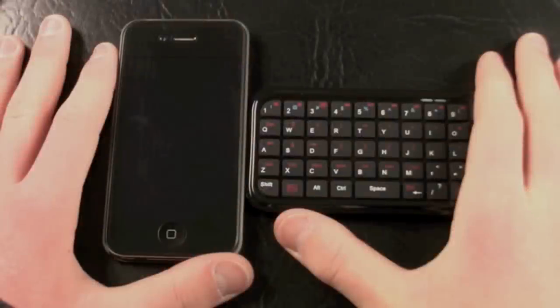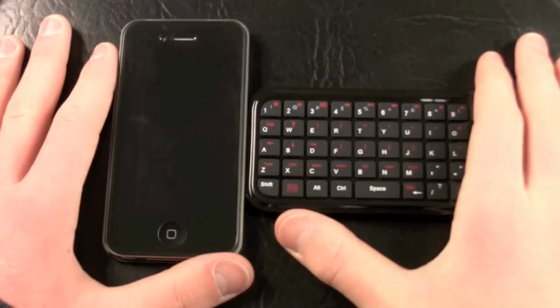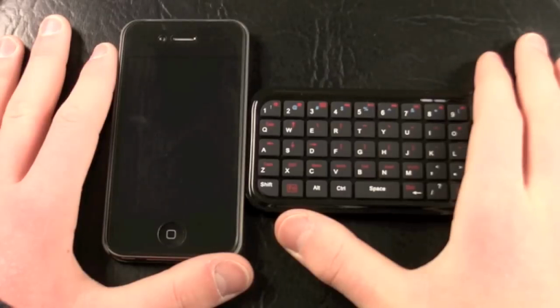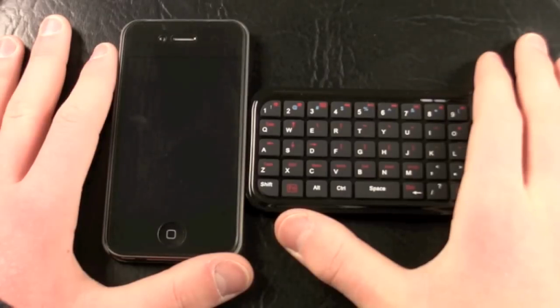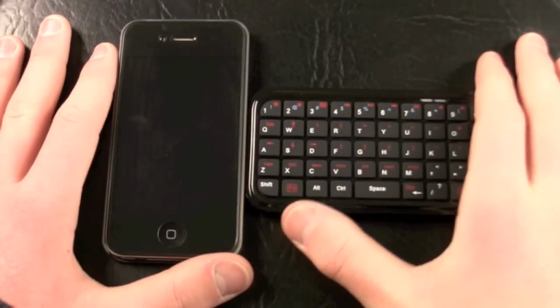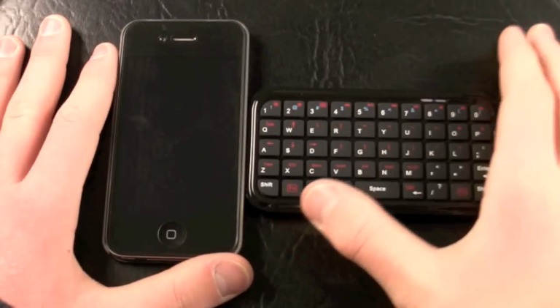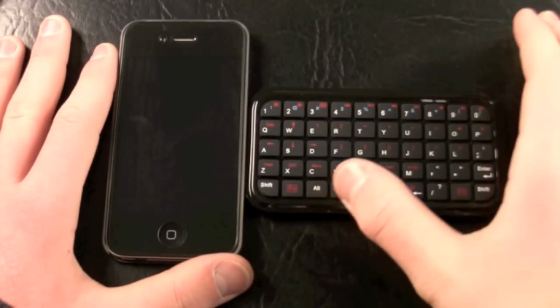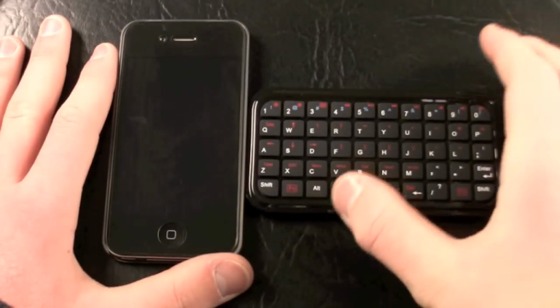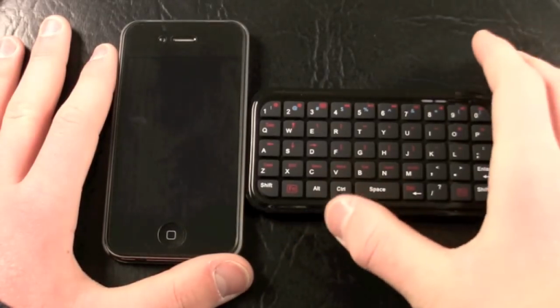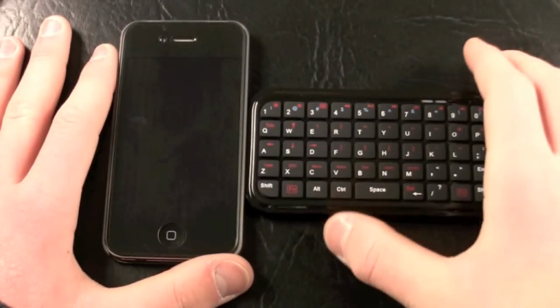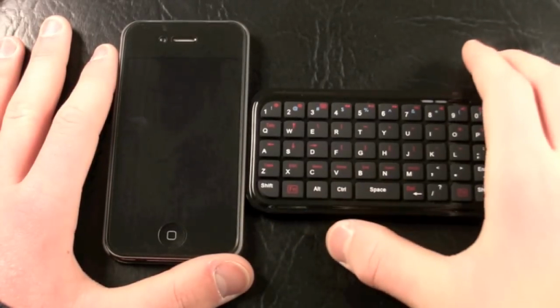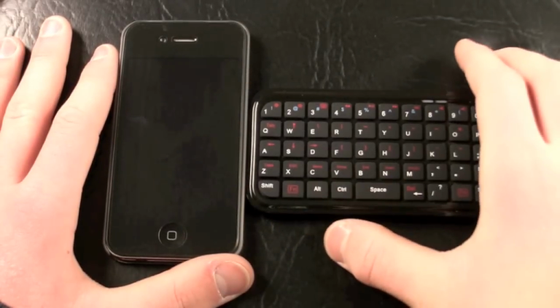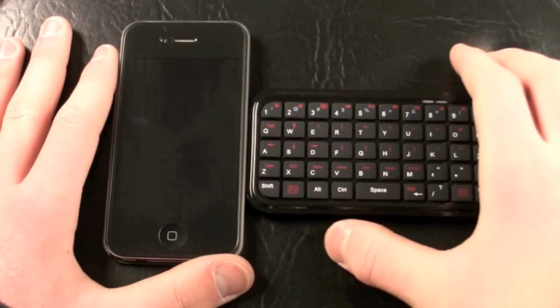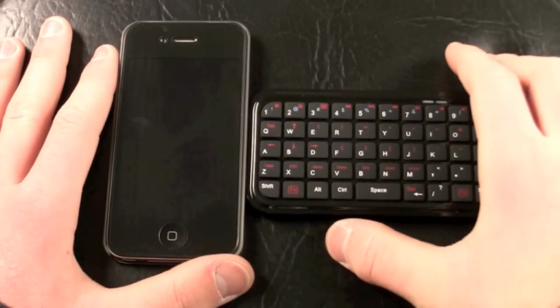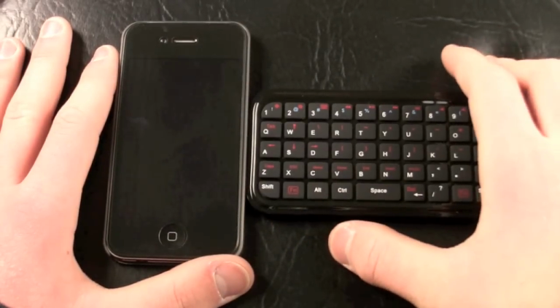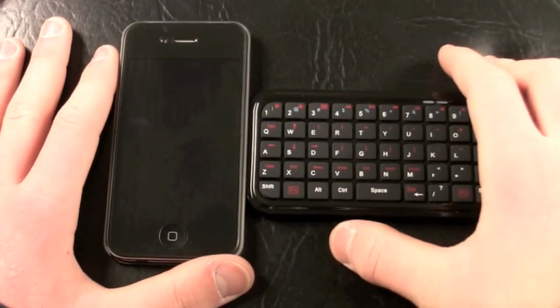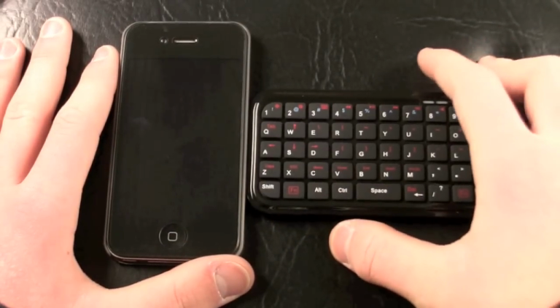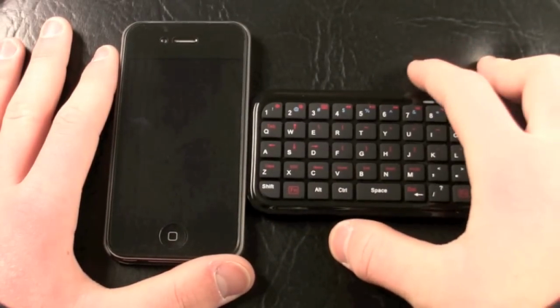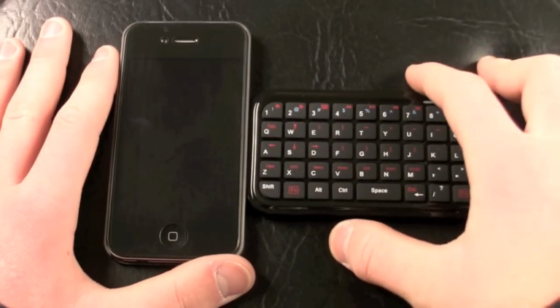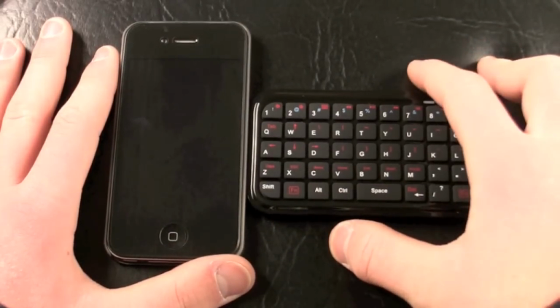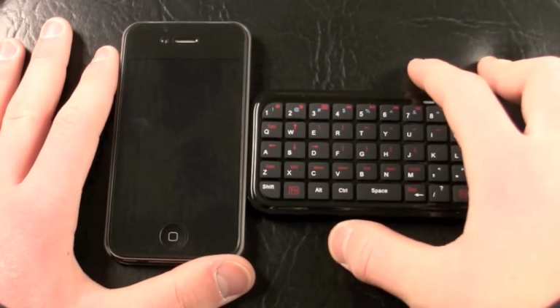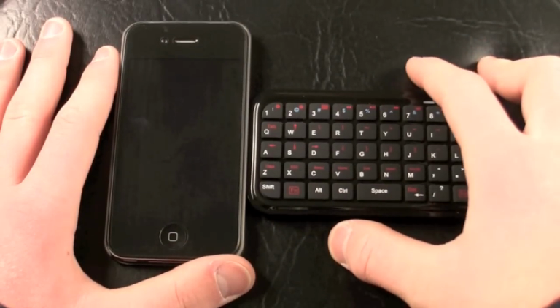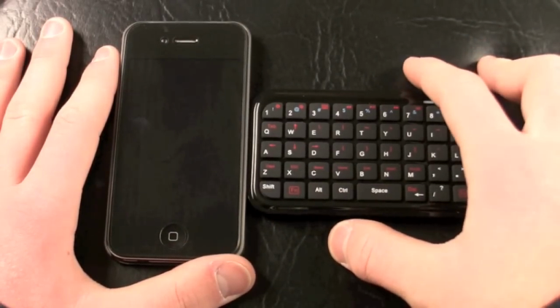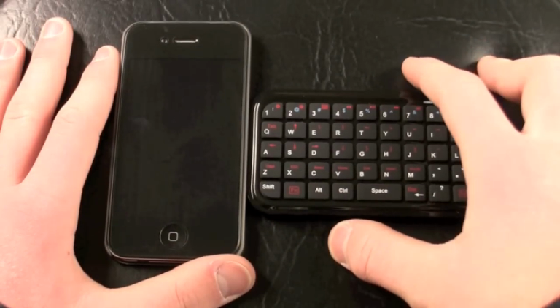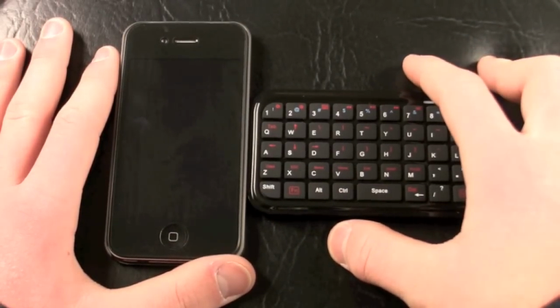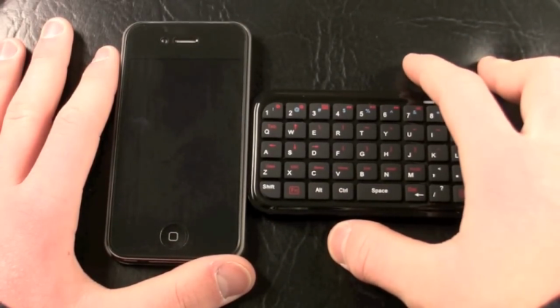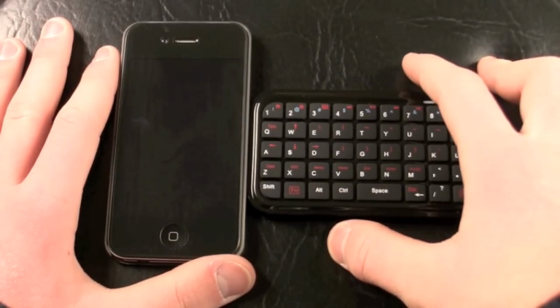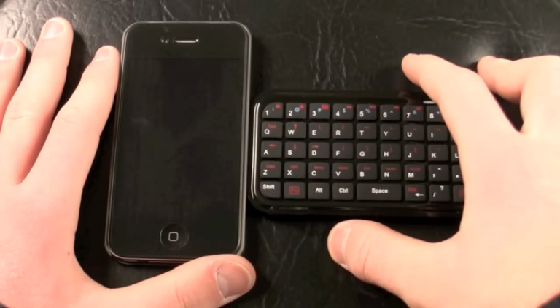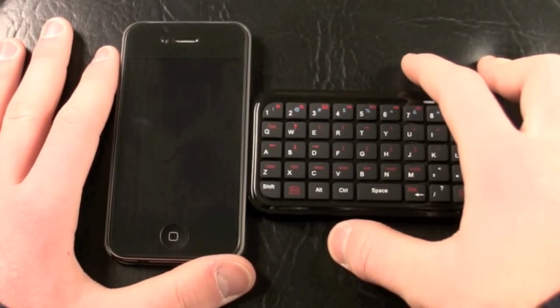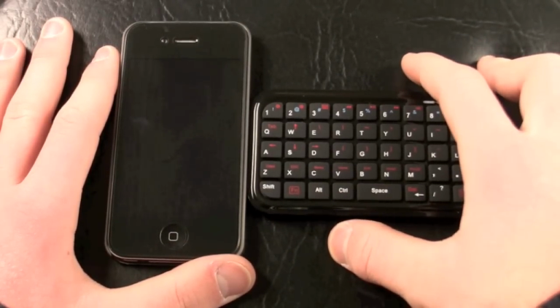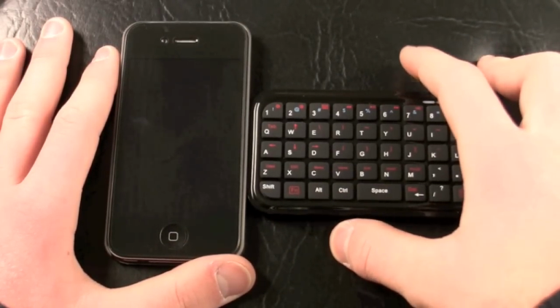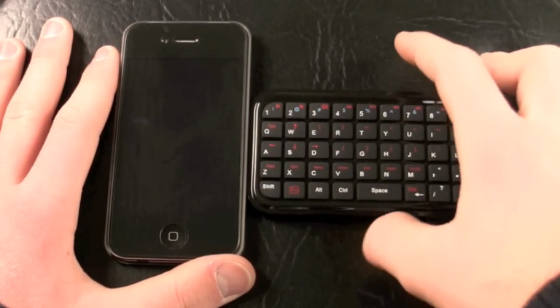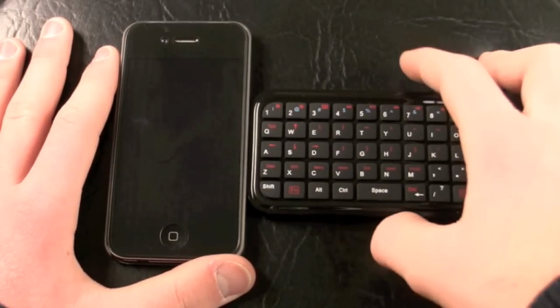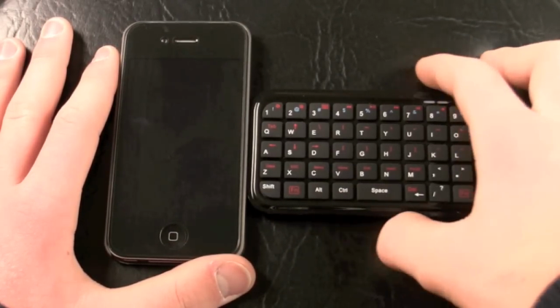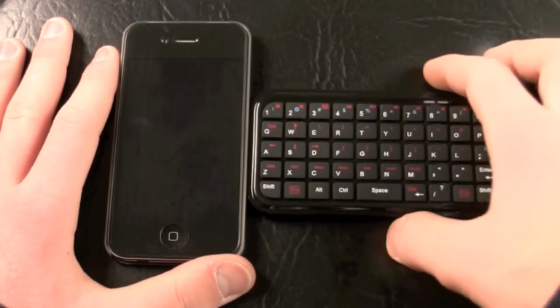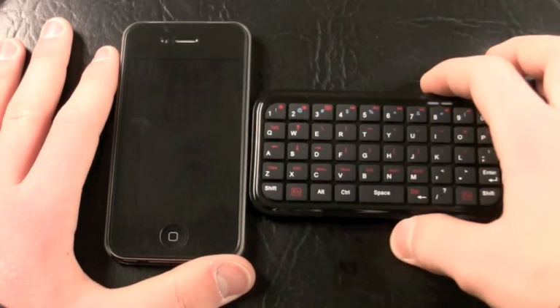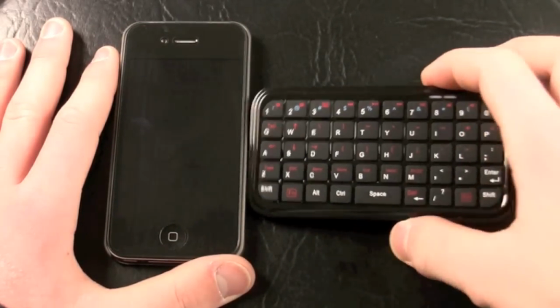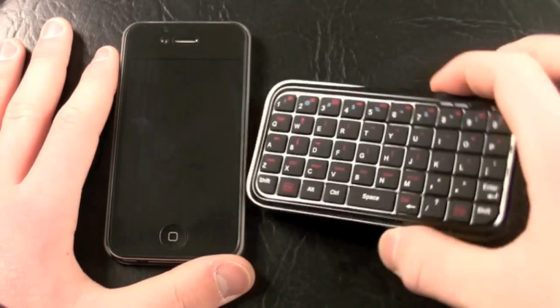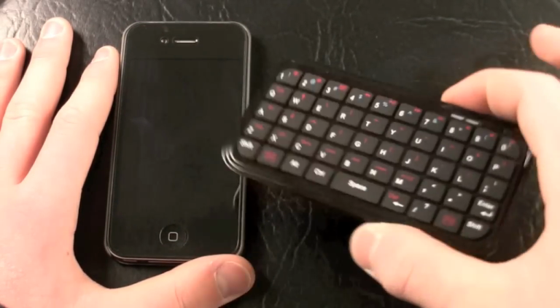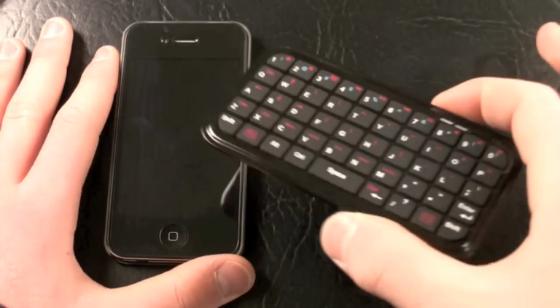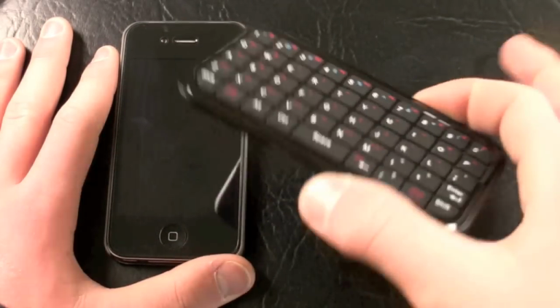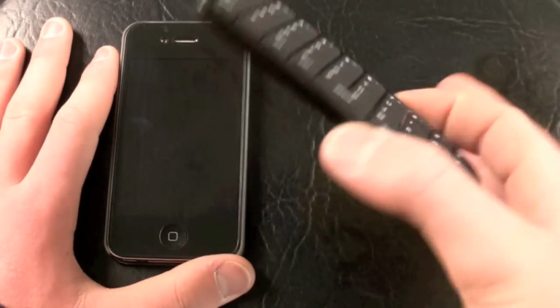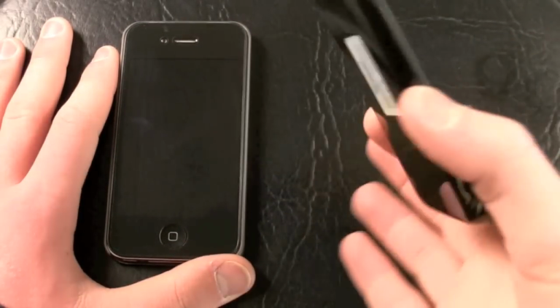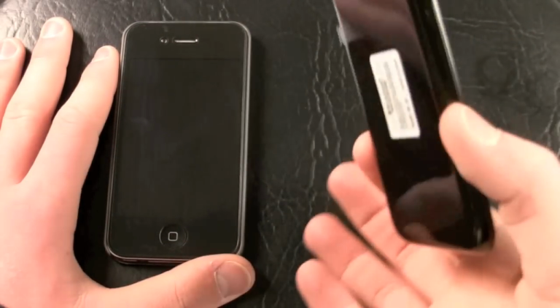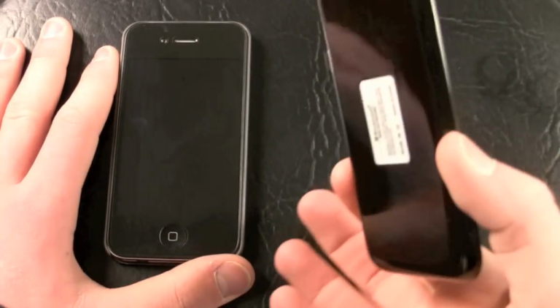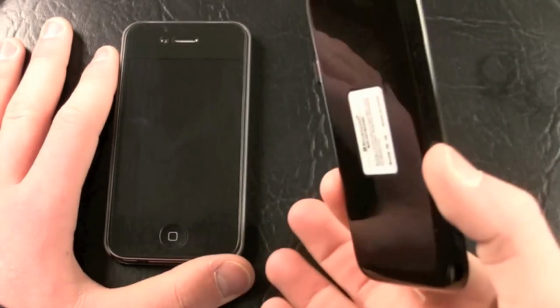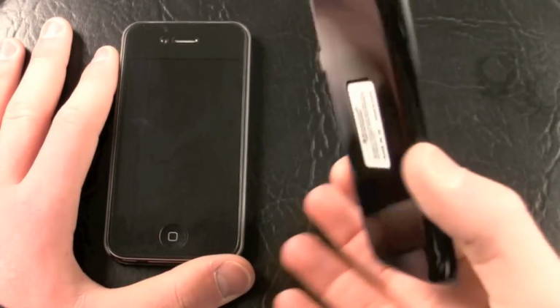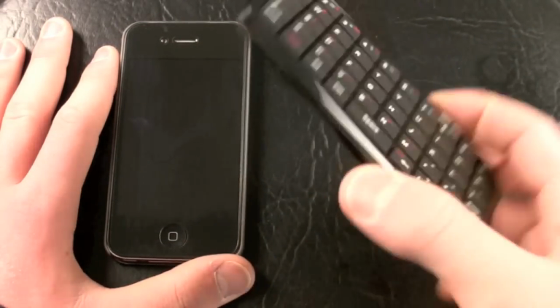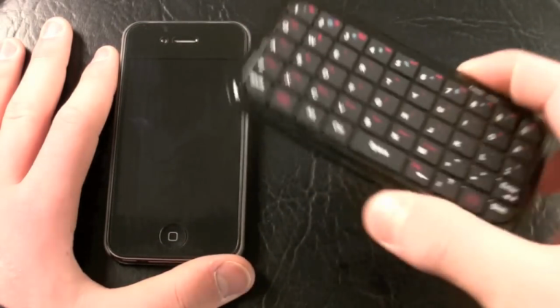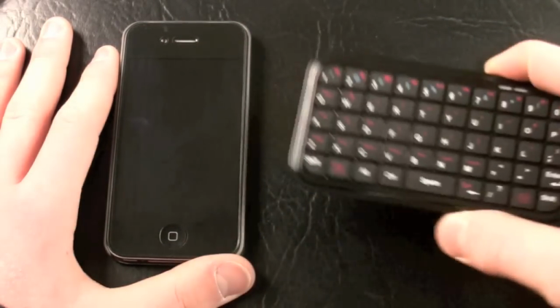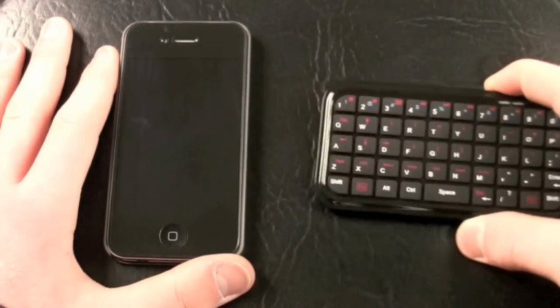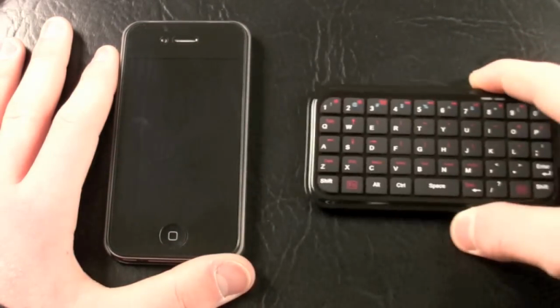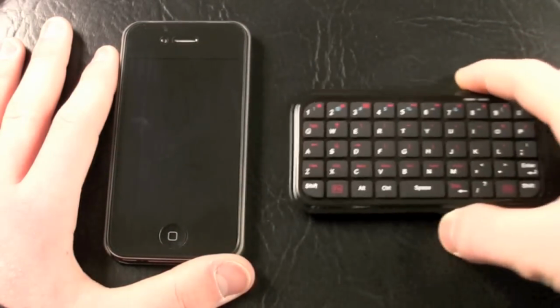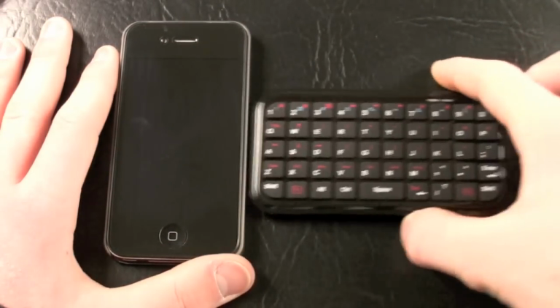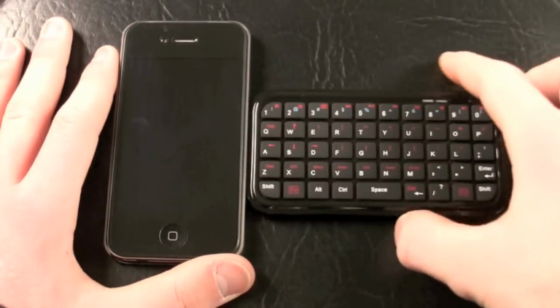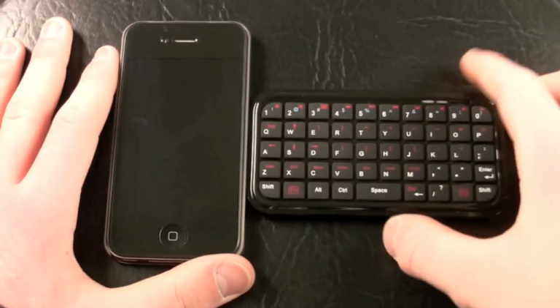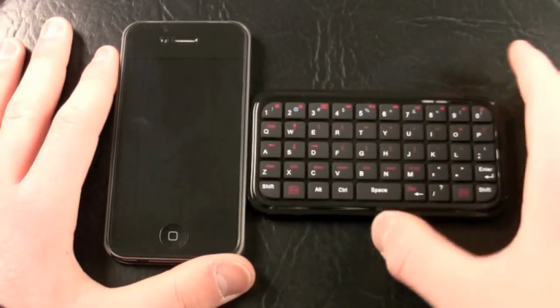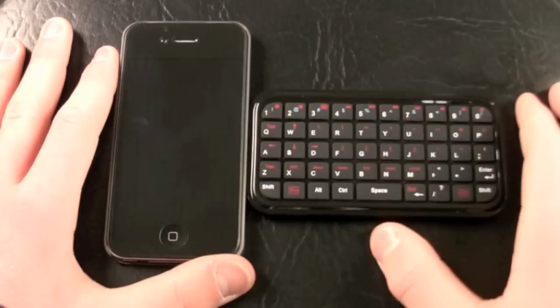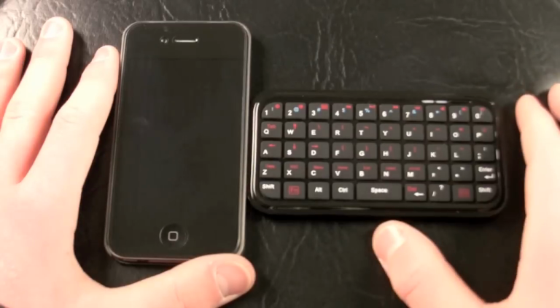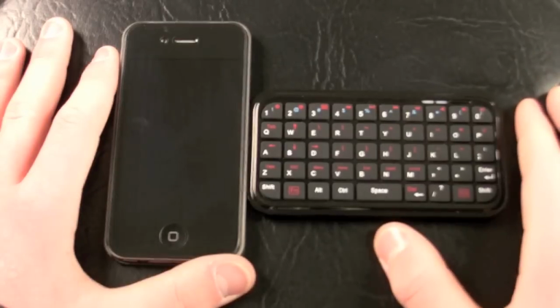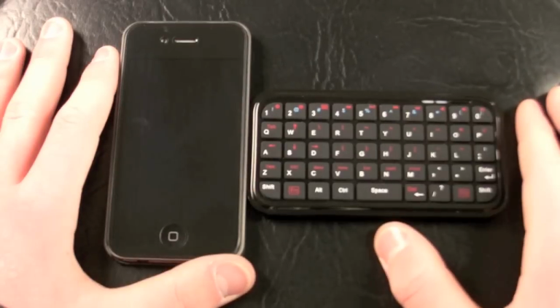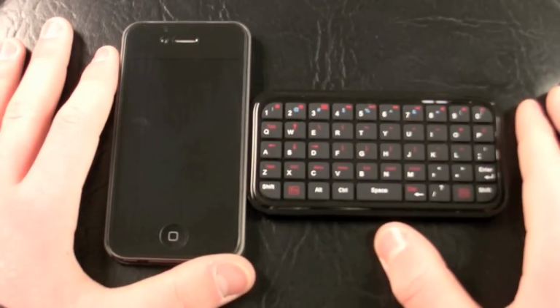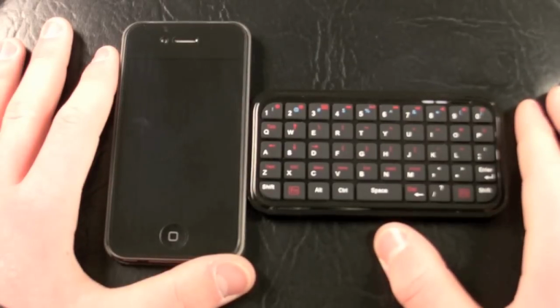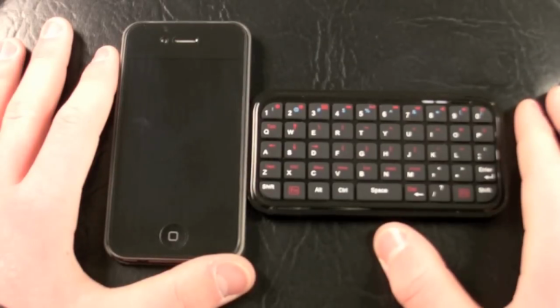What's up YouTube? This is Quinn, that snazzy iPhone guy, and this is the video review of the Bluetooth mini keyboard from BudgetGadgets.com.